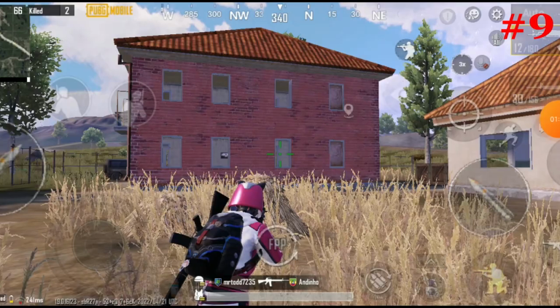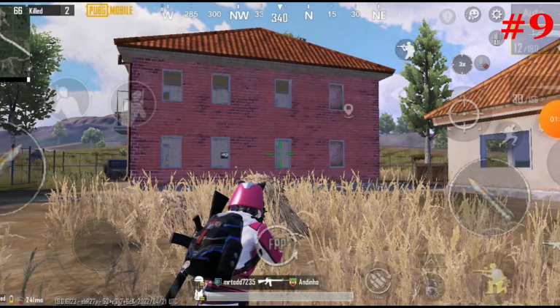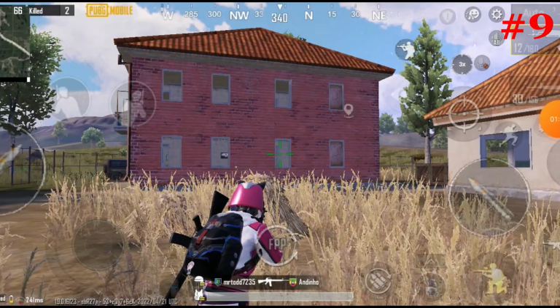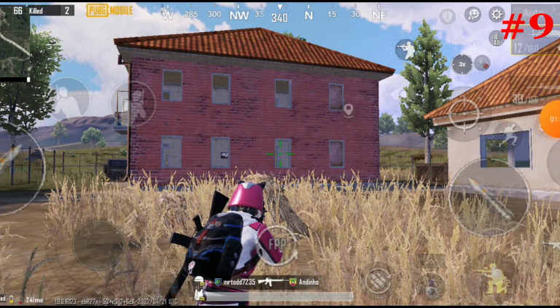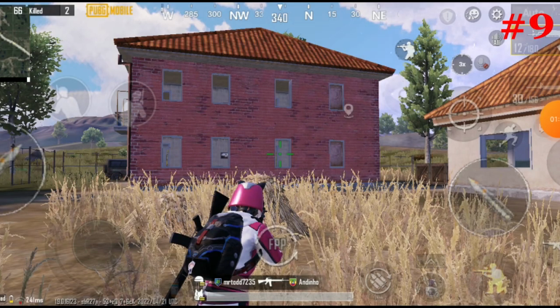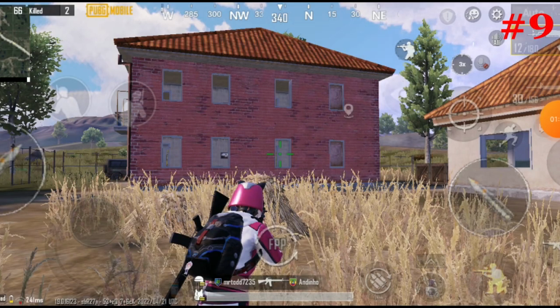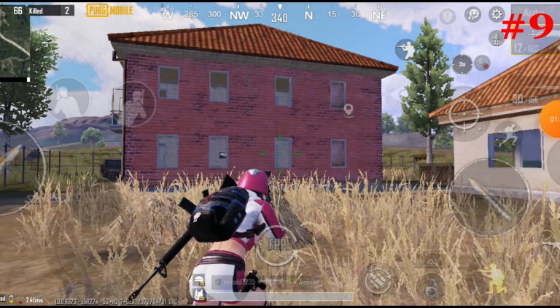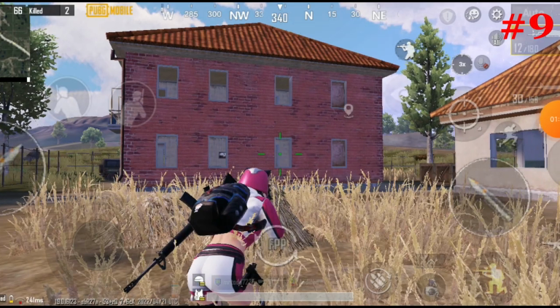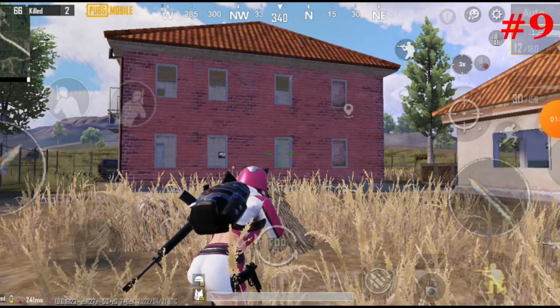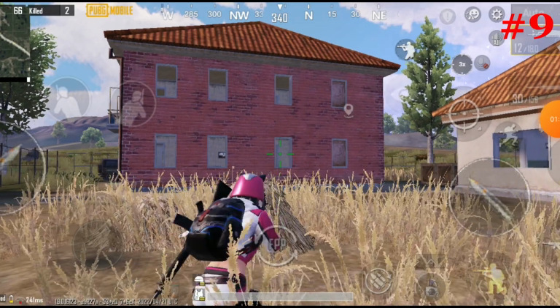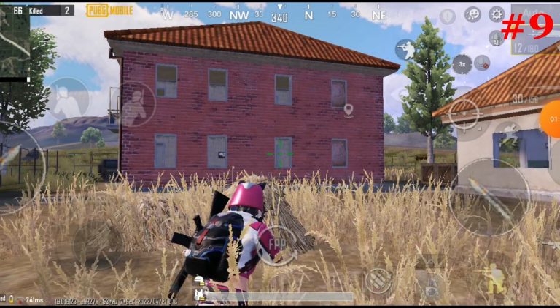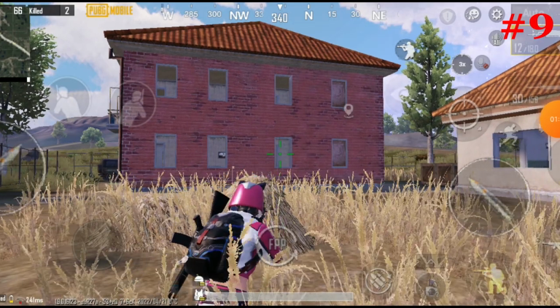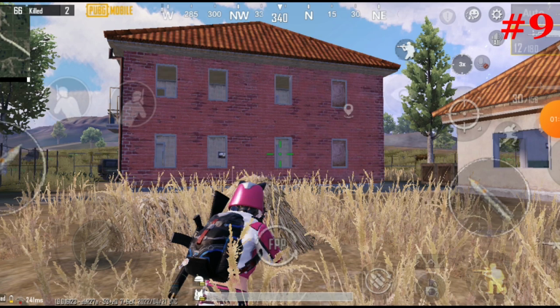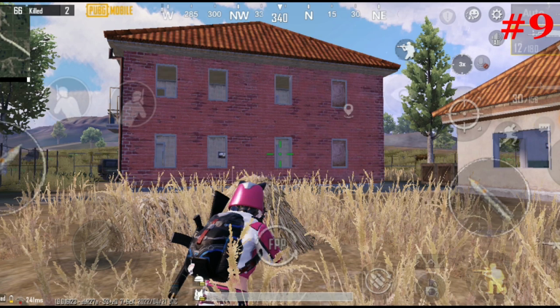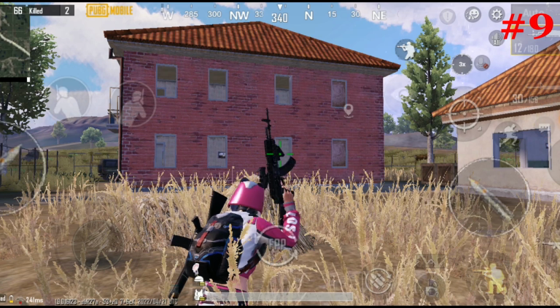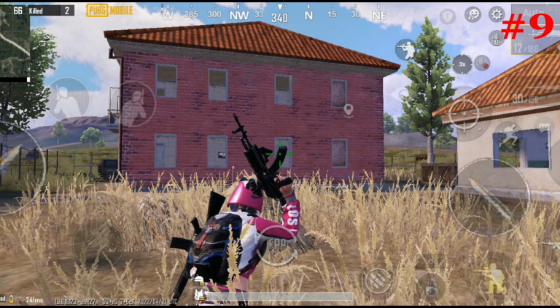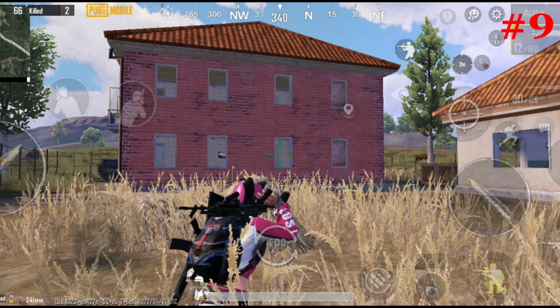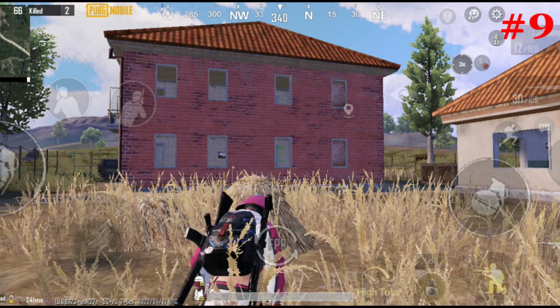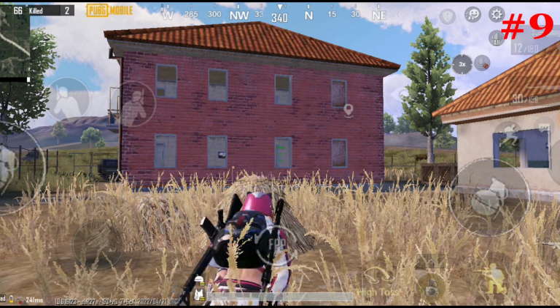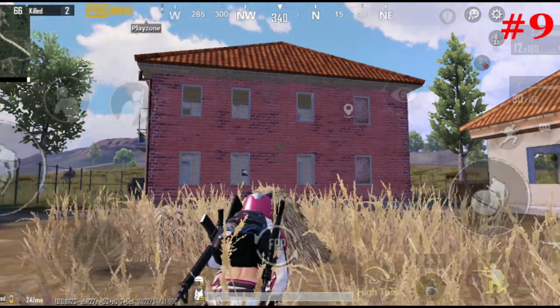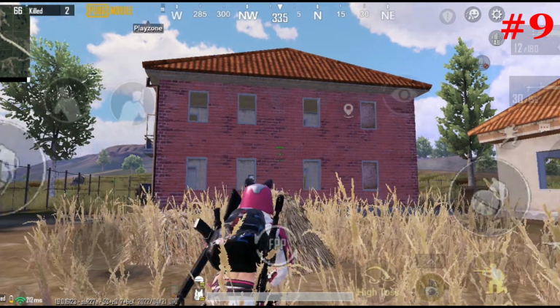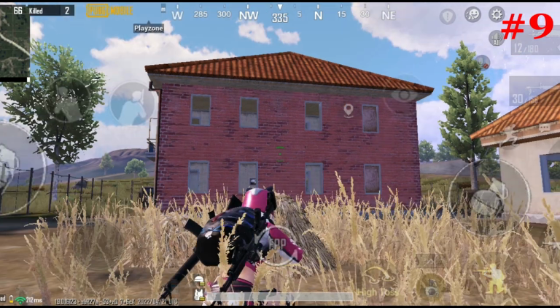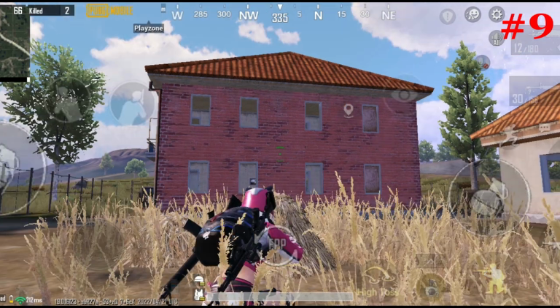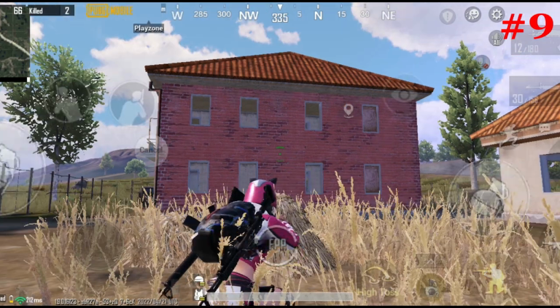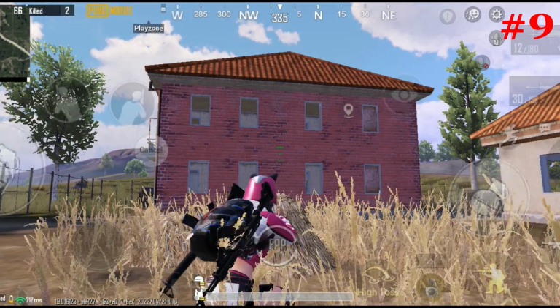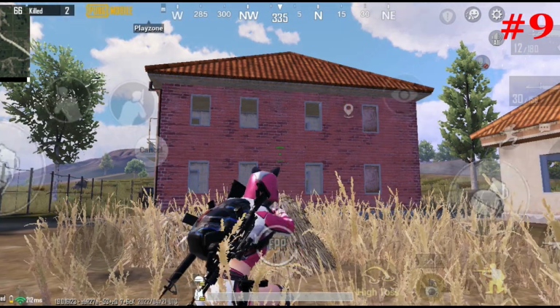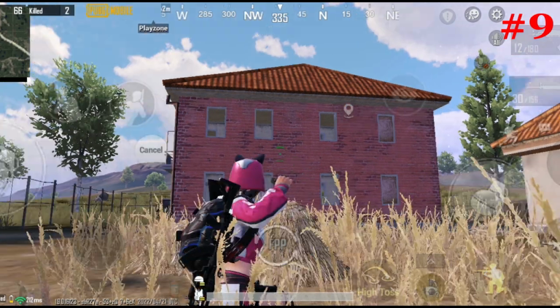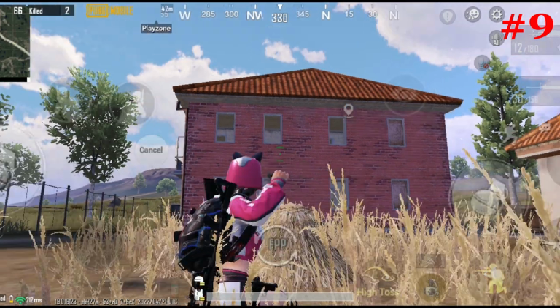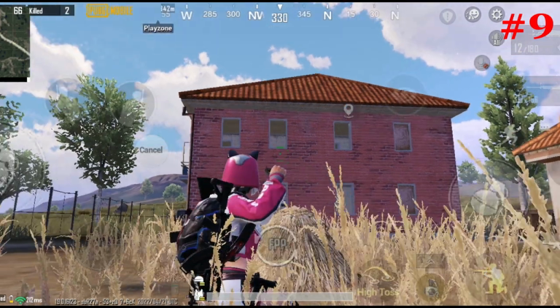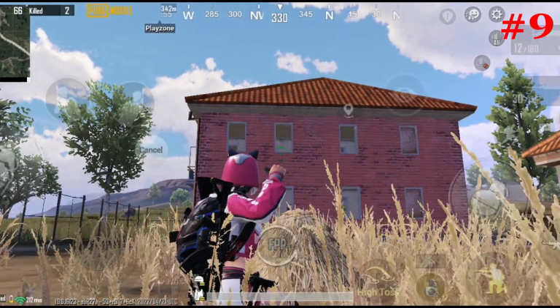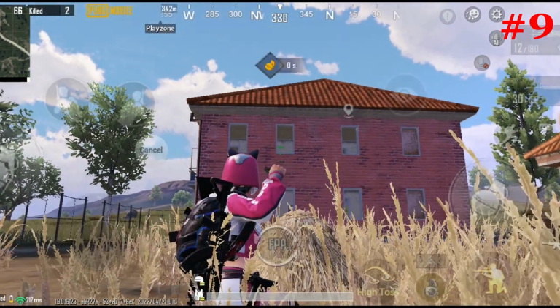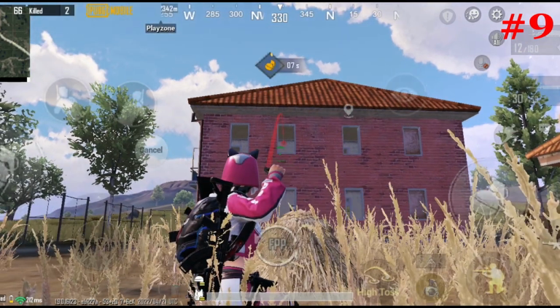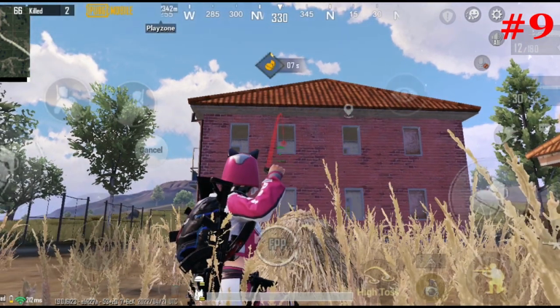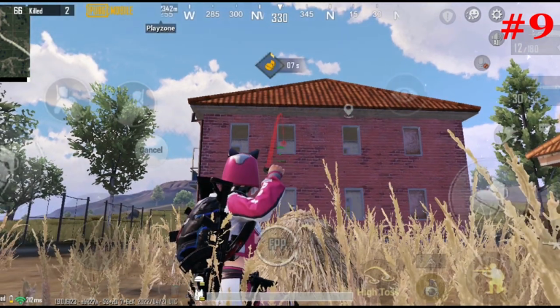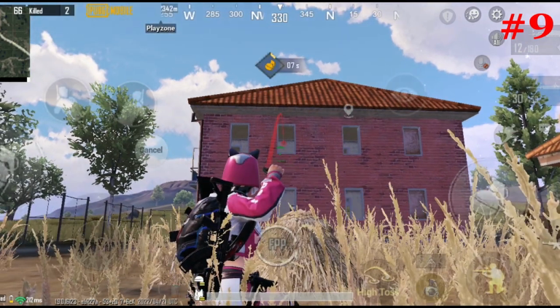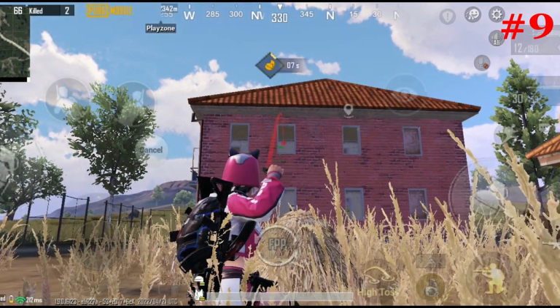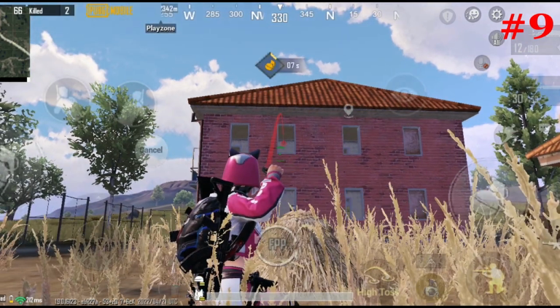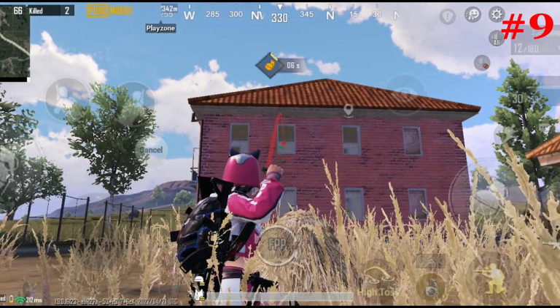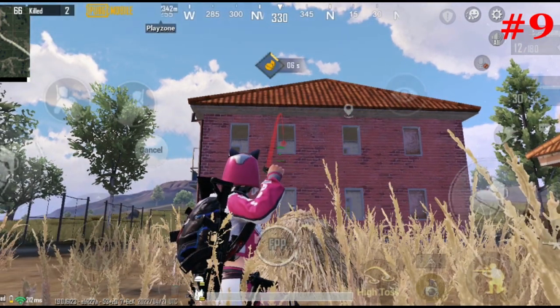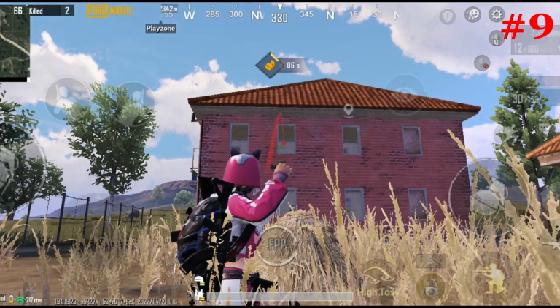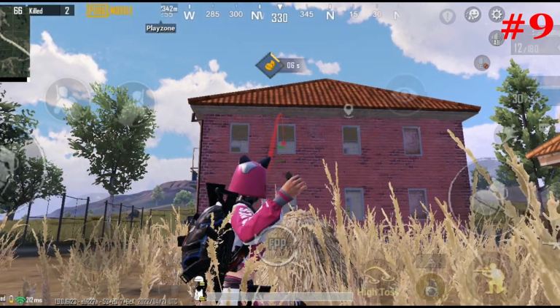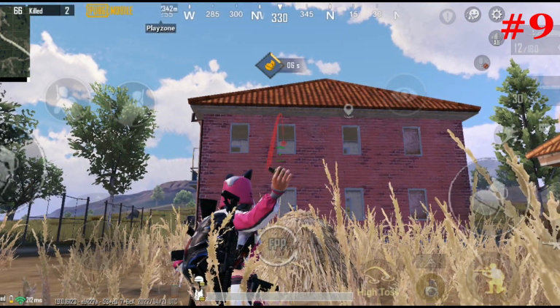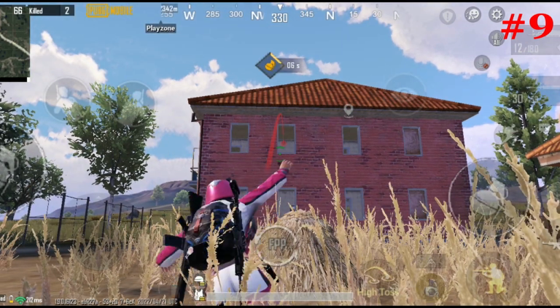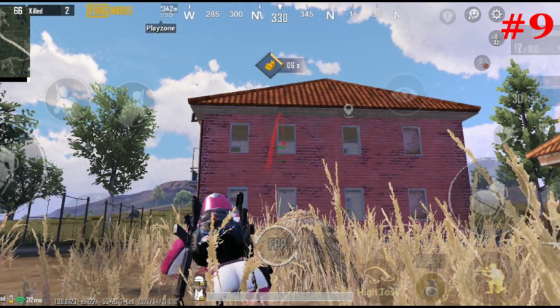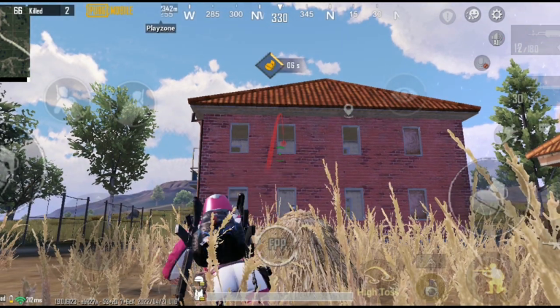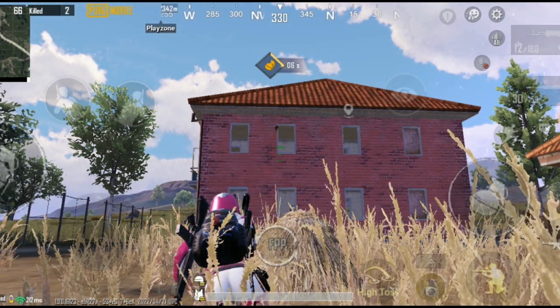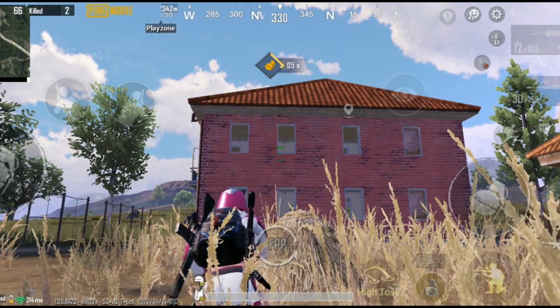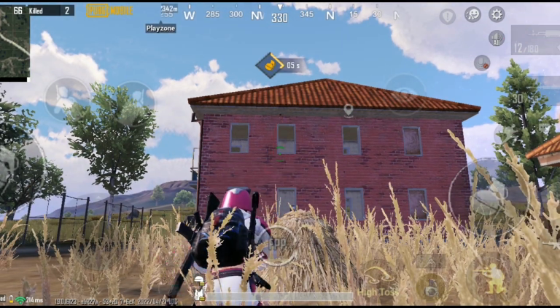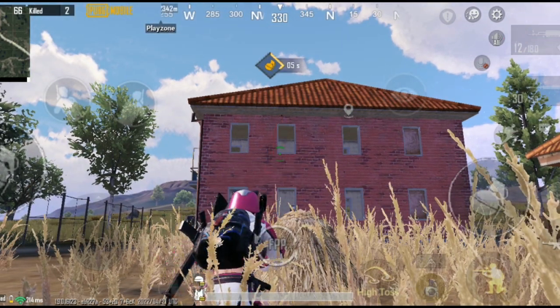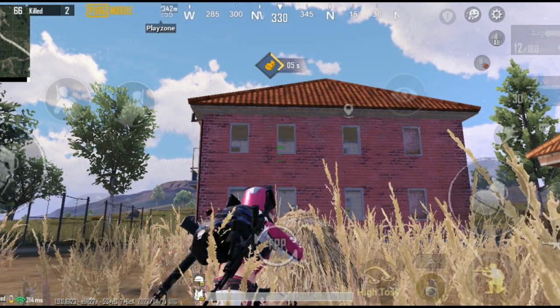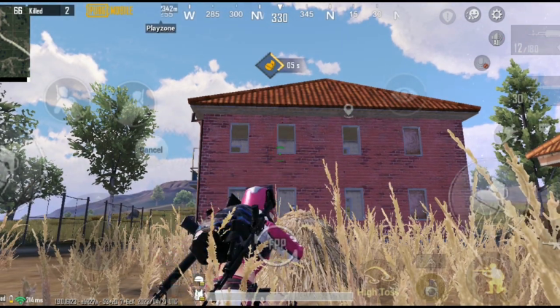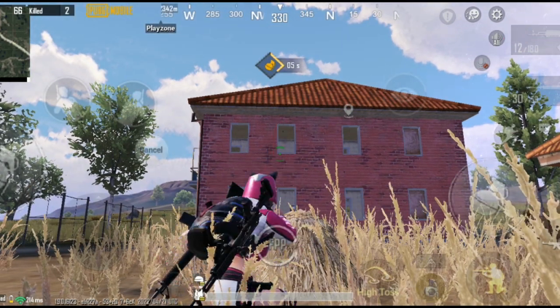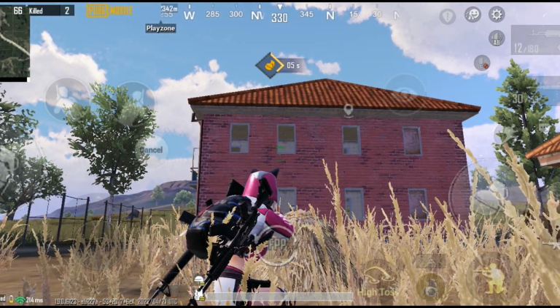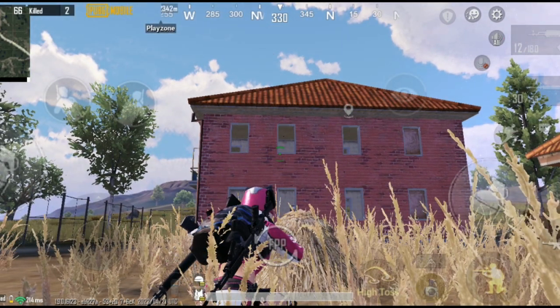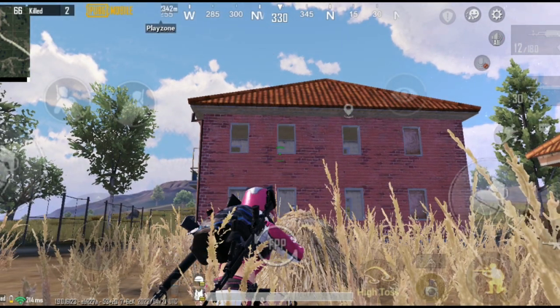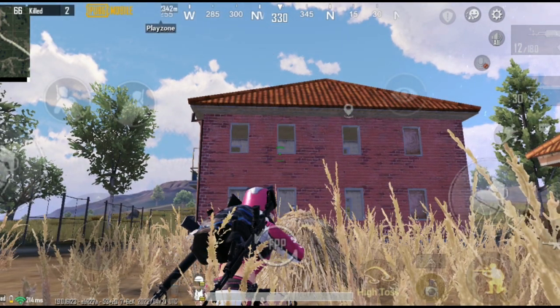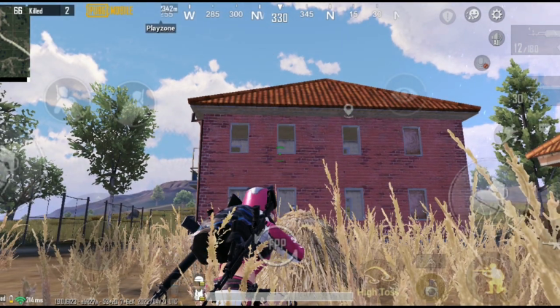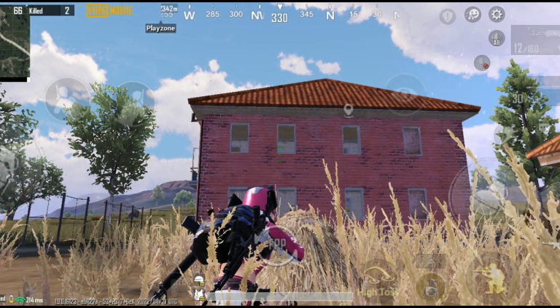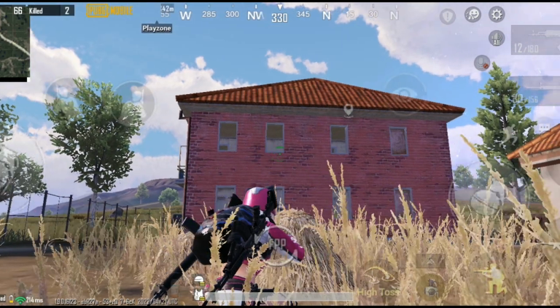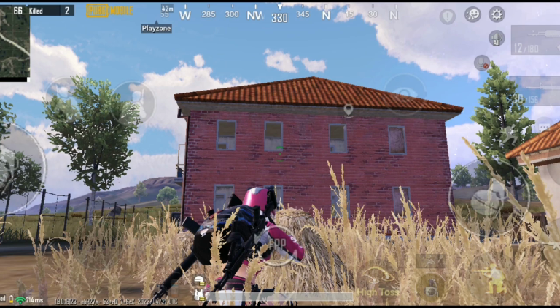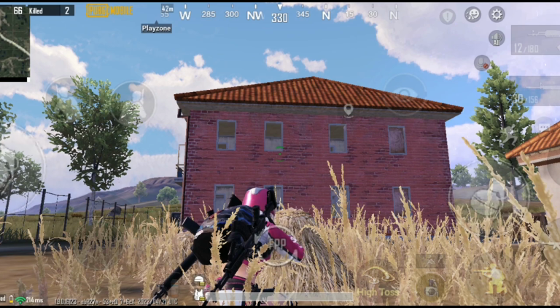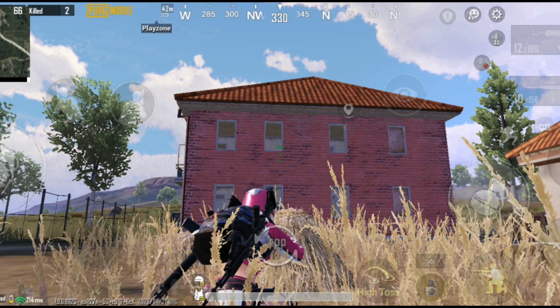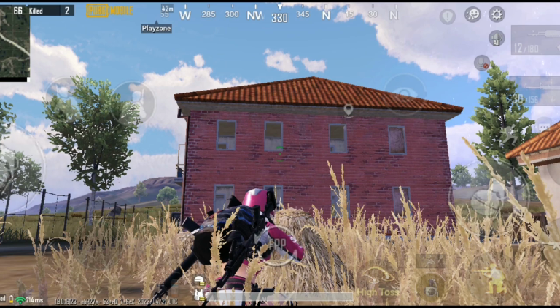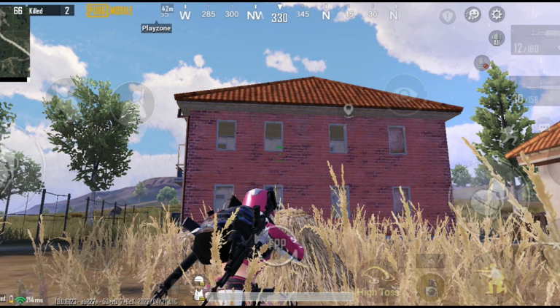Number 9: If a team is rushing you in the house, throw 1 or 2 grenades over the stairs so that you get an instant kill.